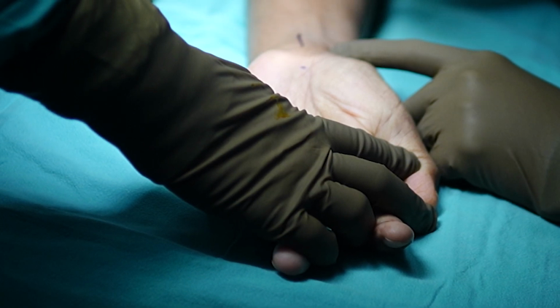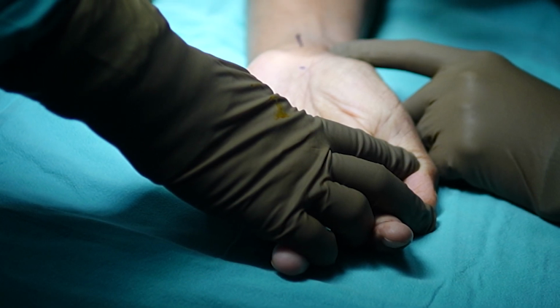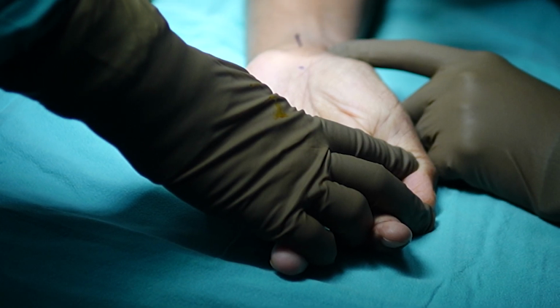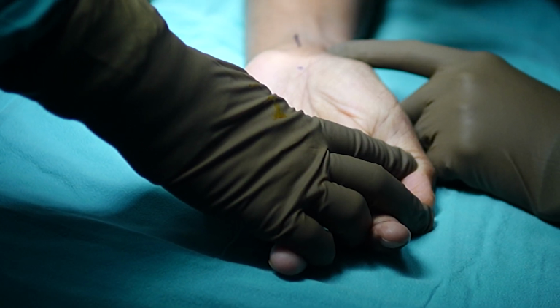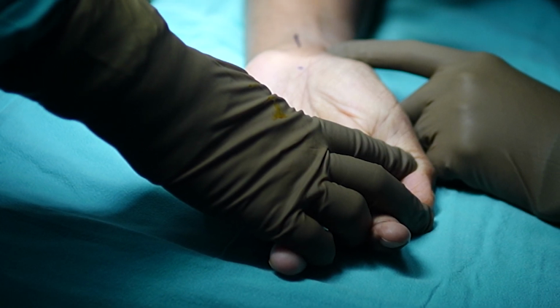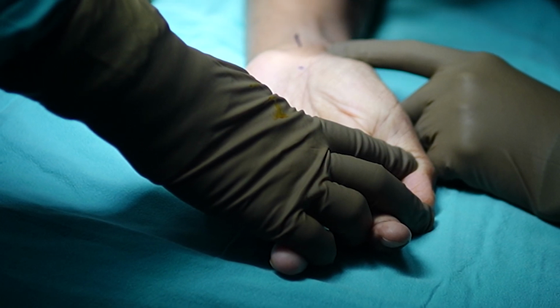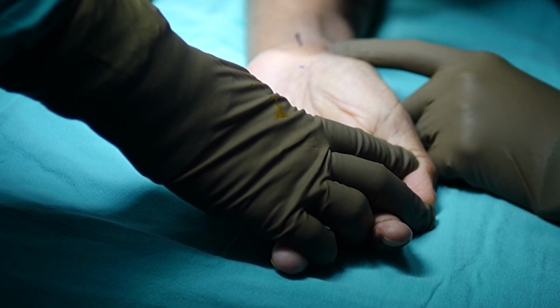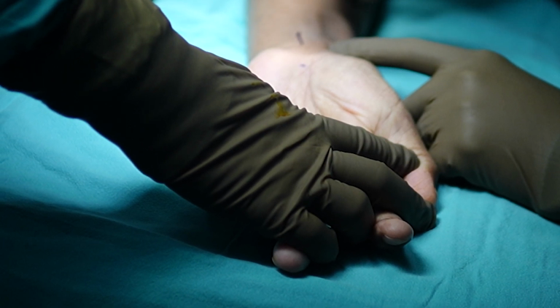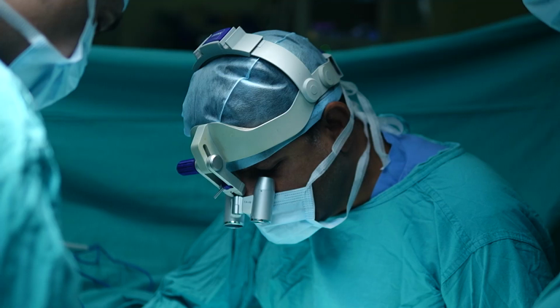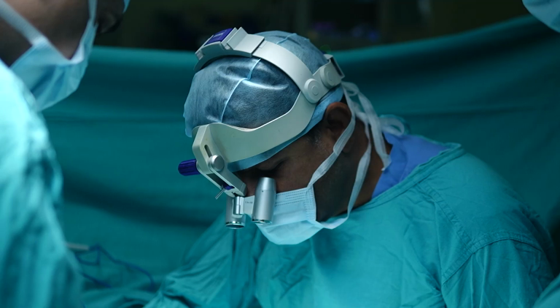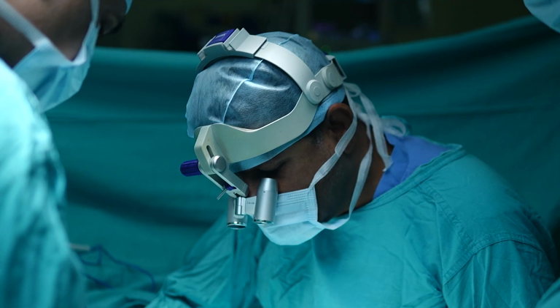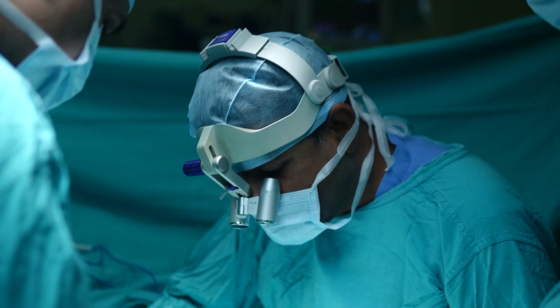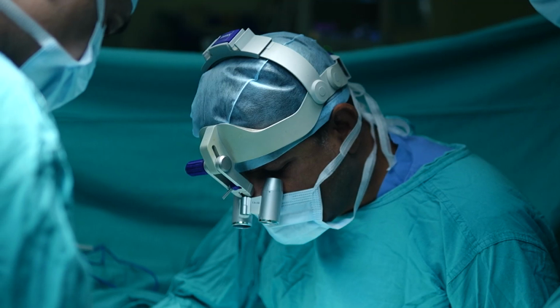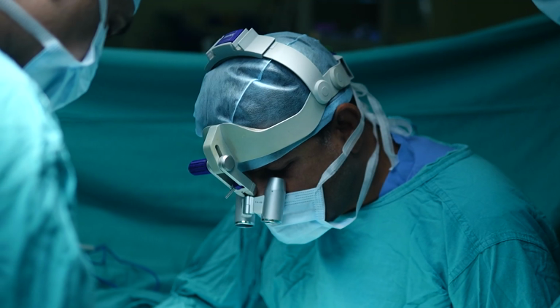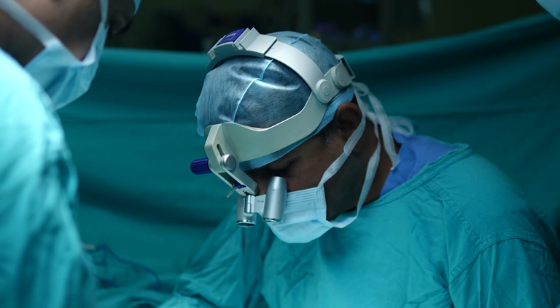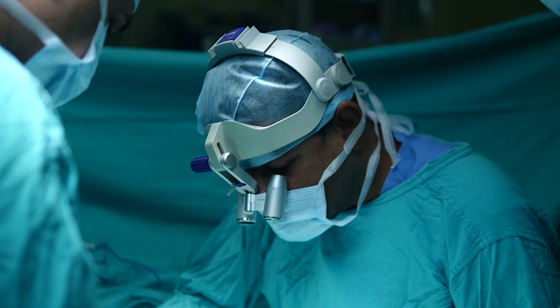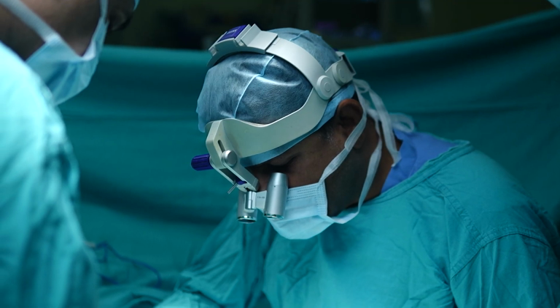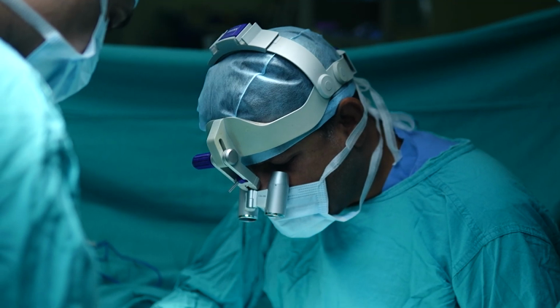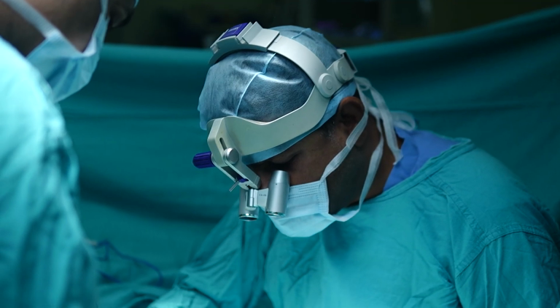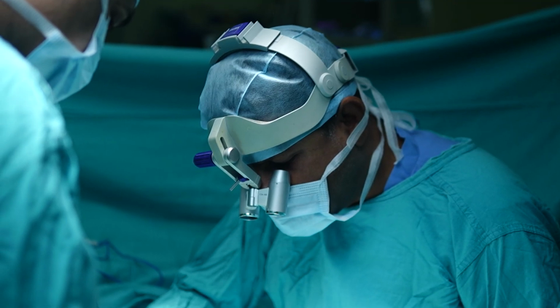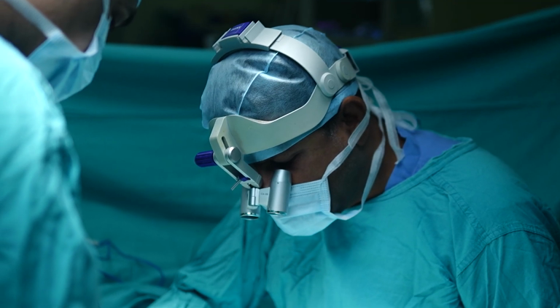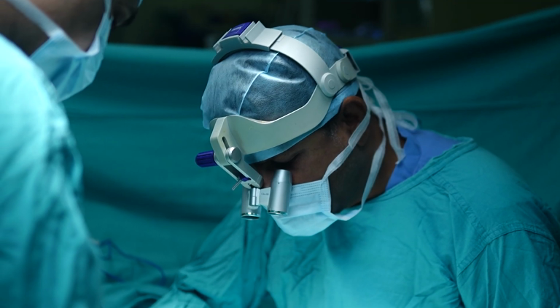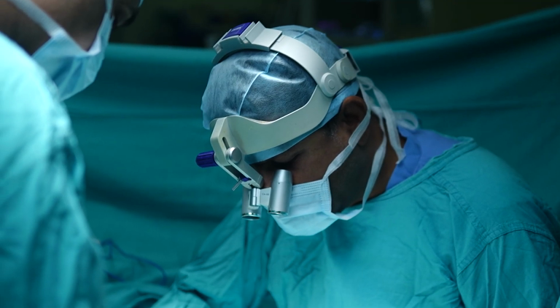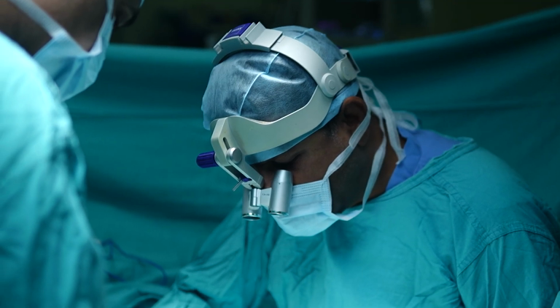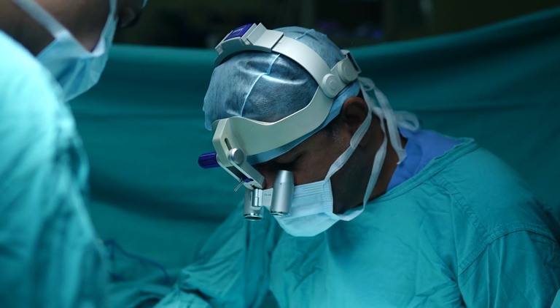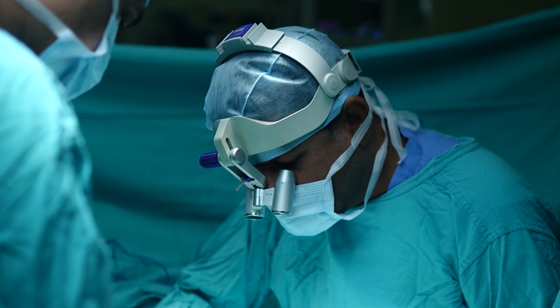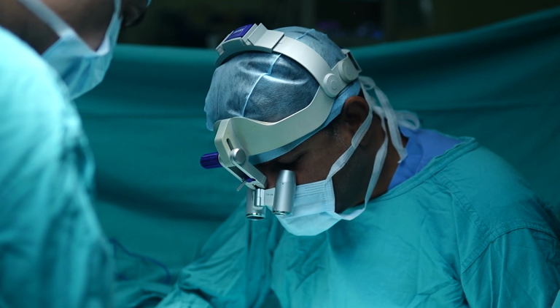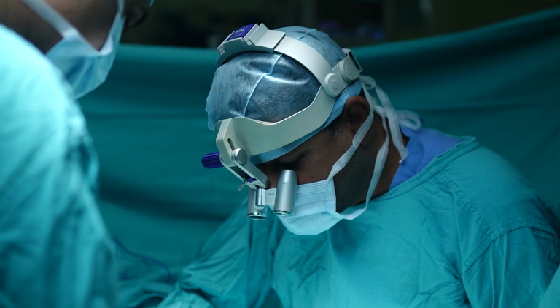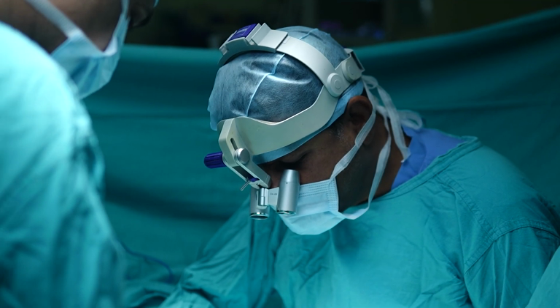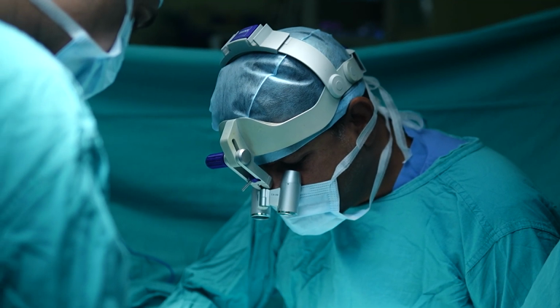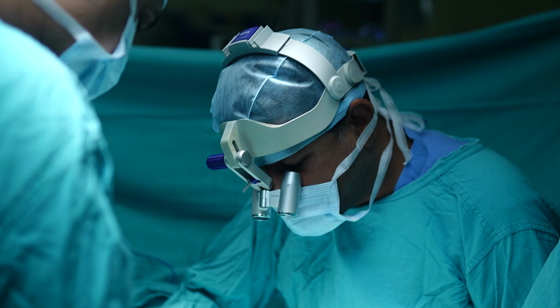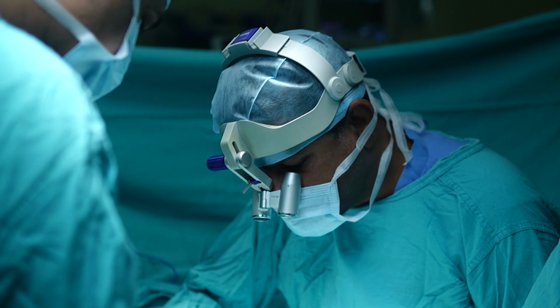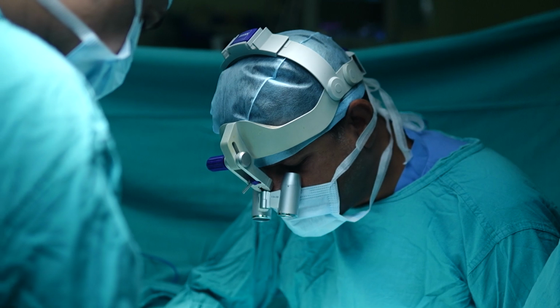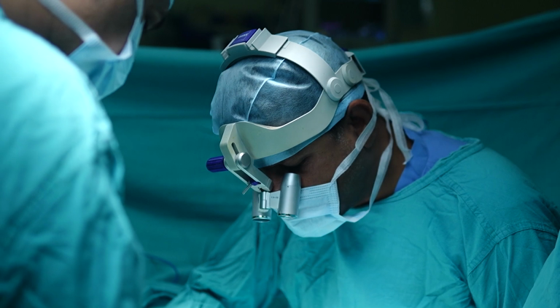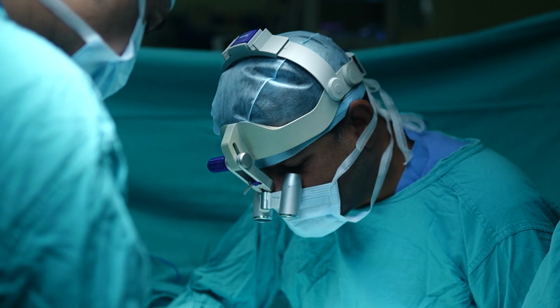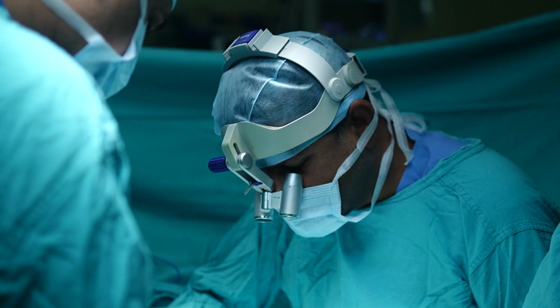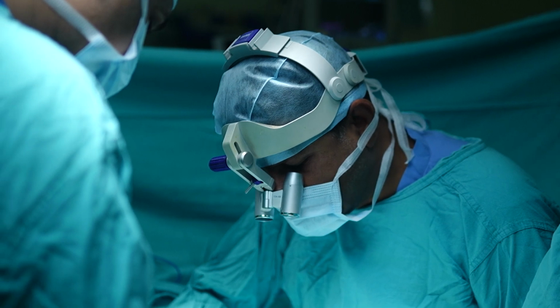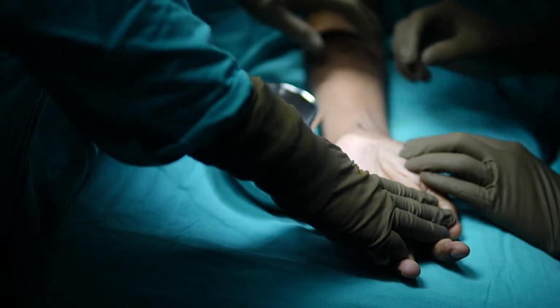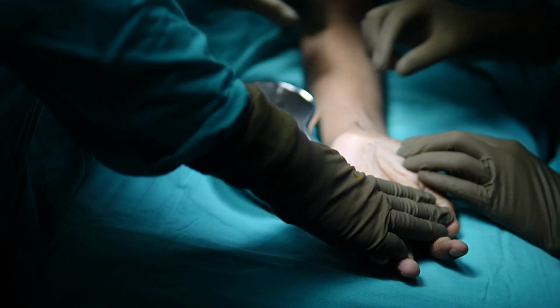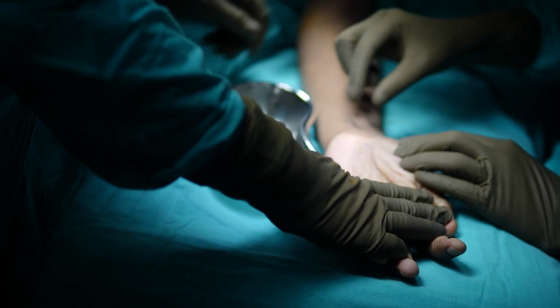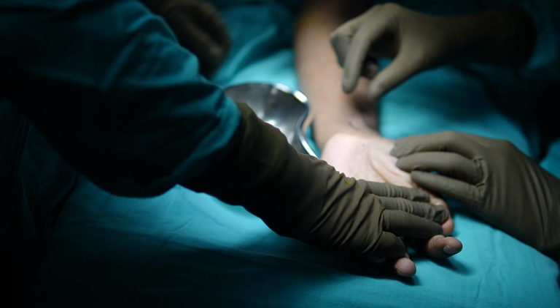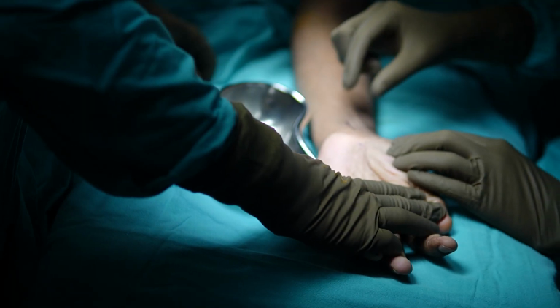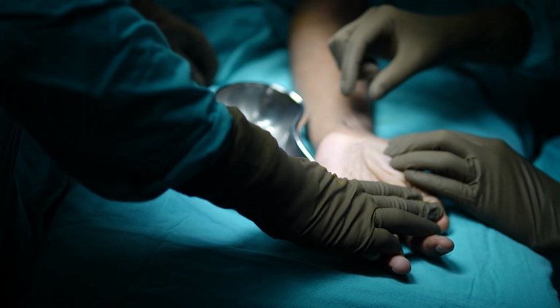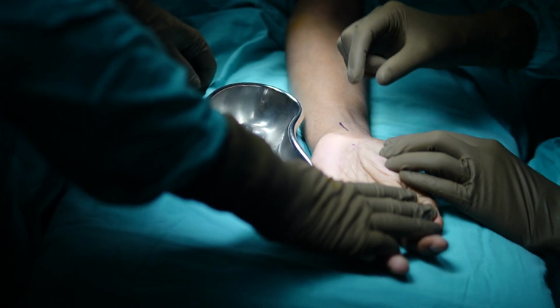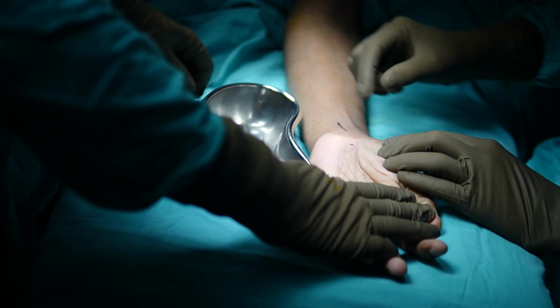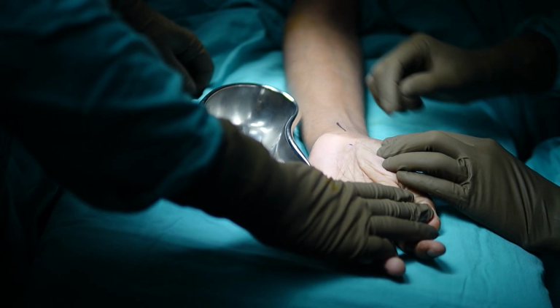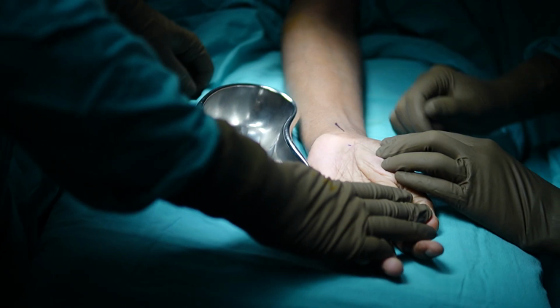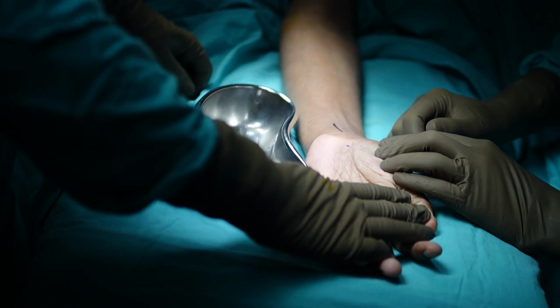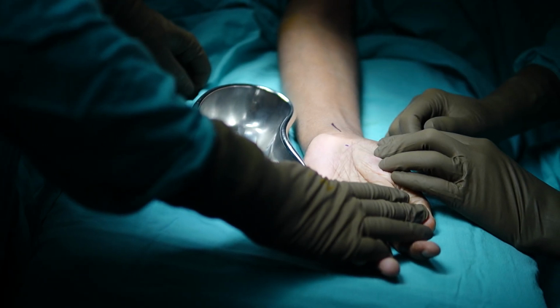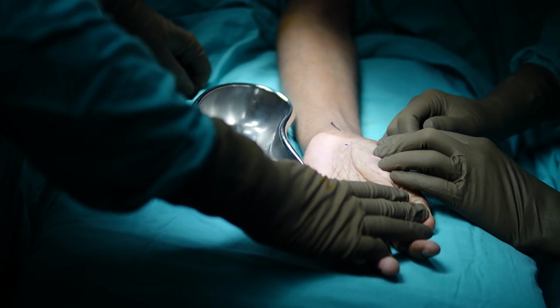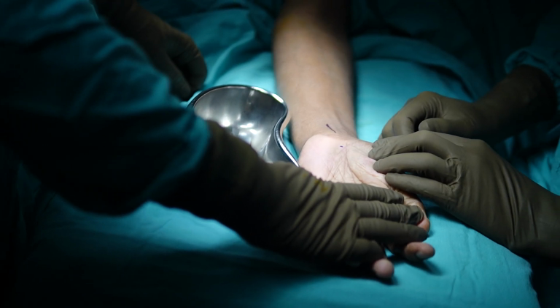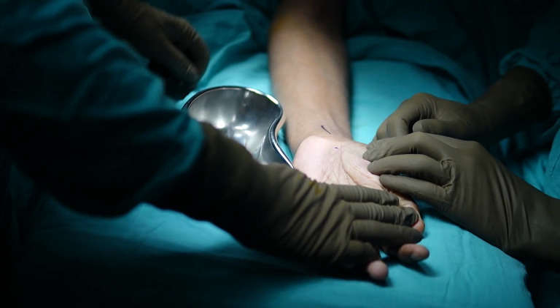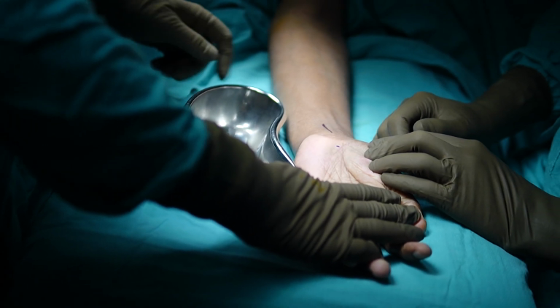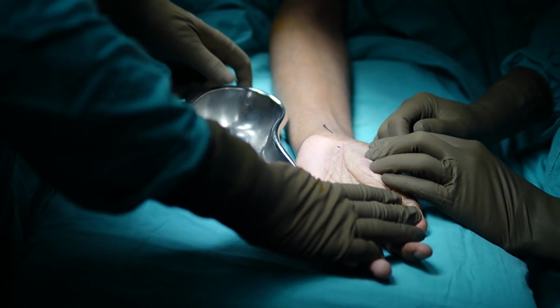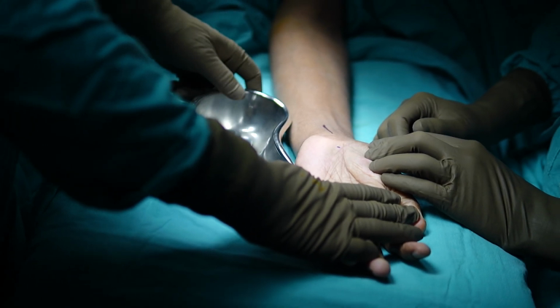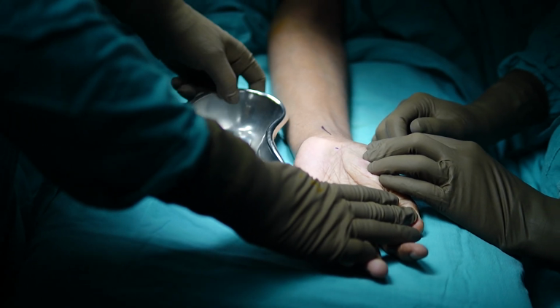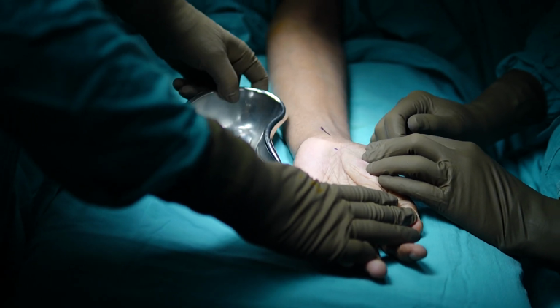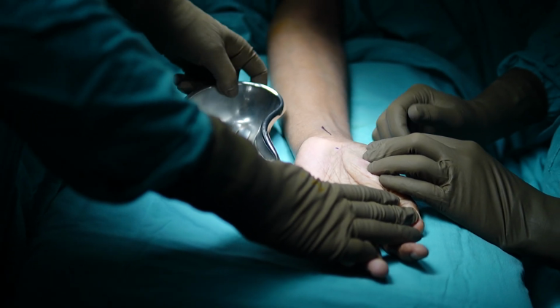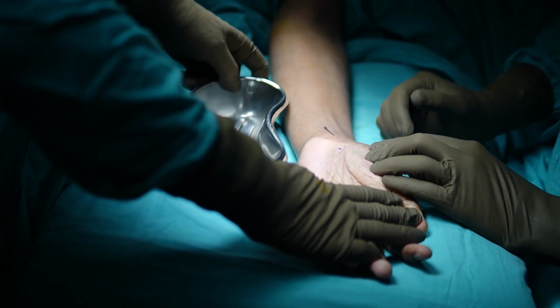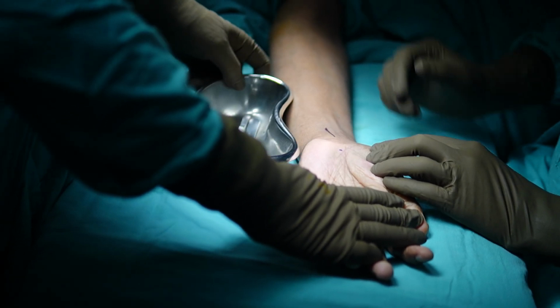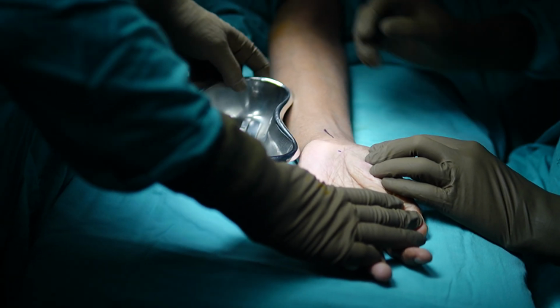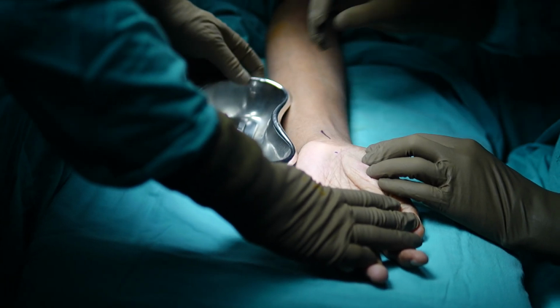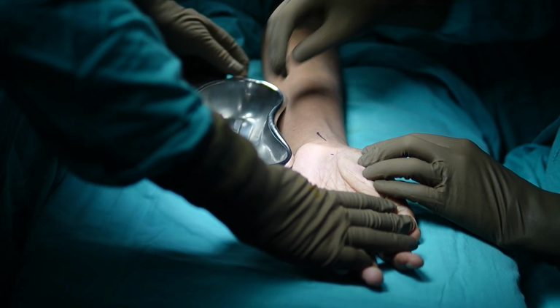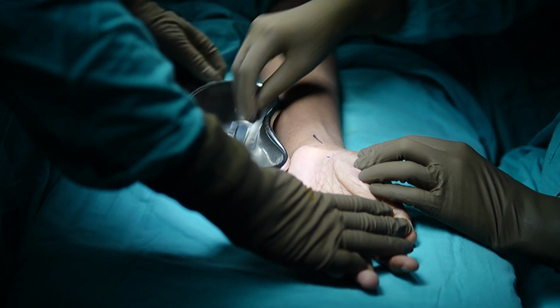Then we work in a manner similar to an endoscopy — it is almost like an endoscopic carpal tunnel release.